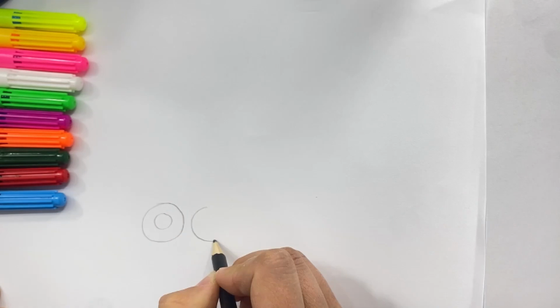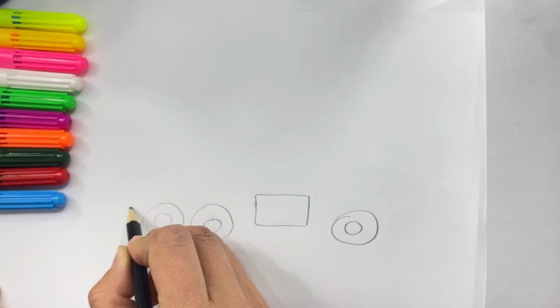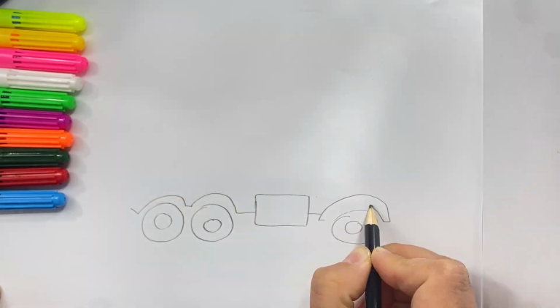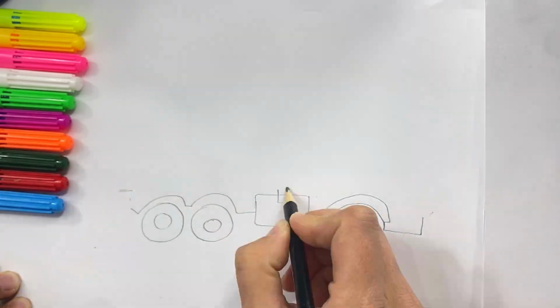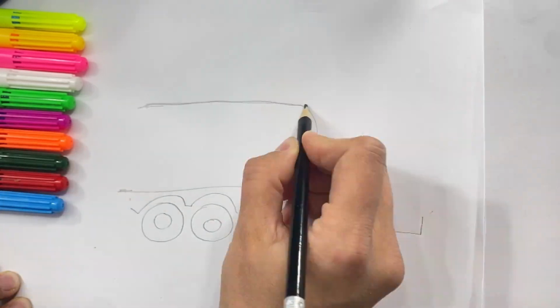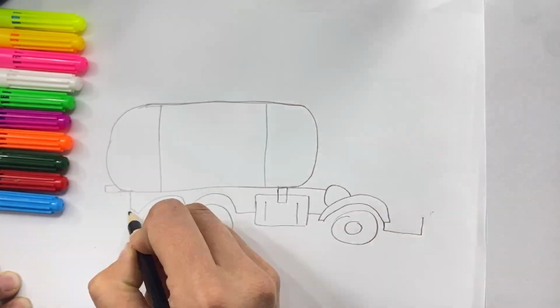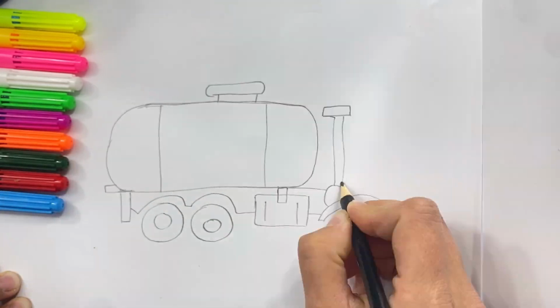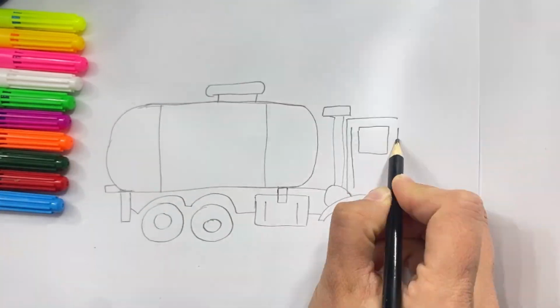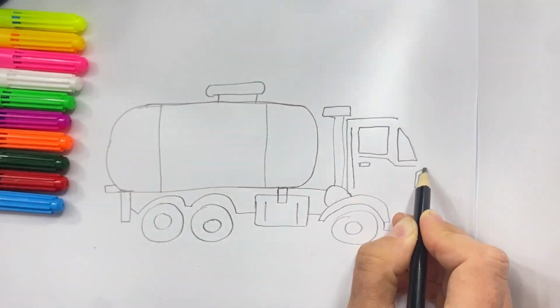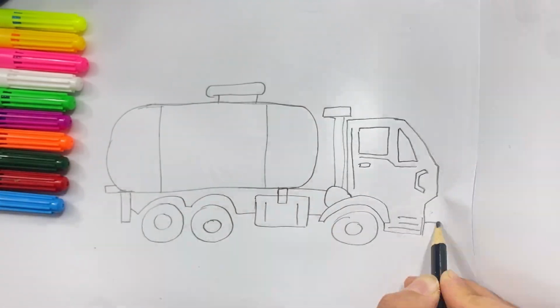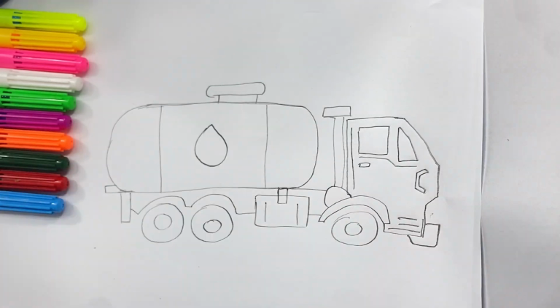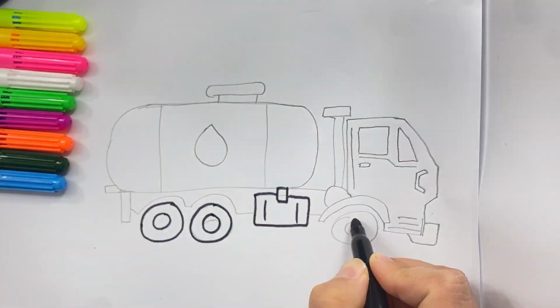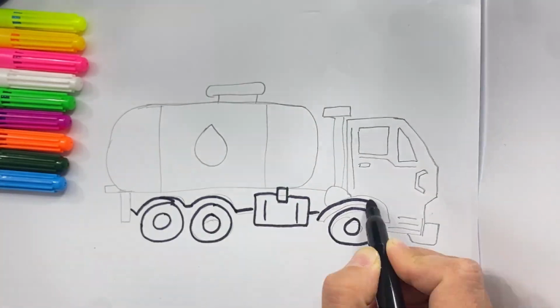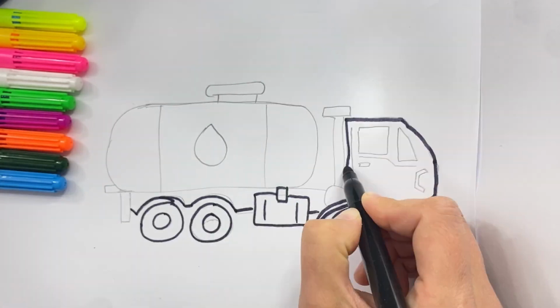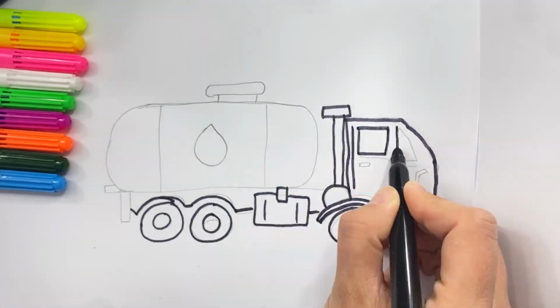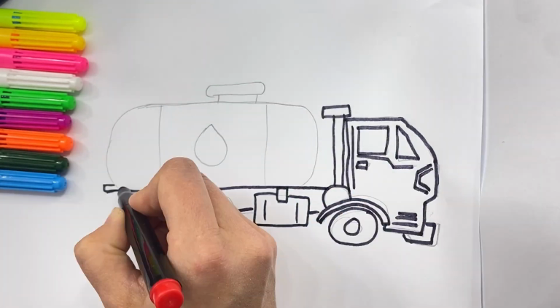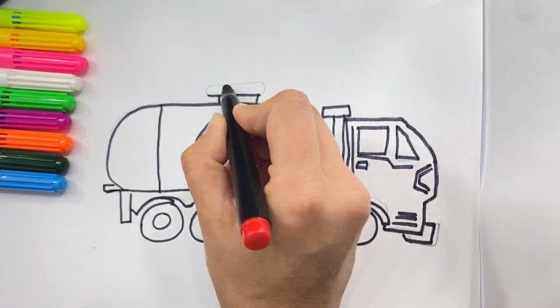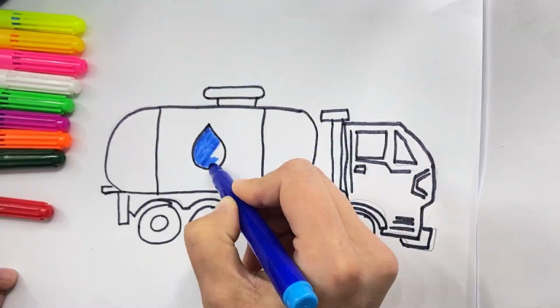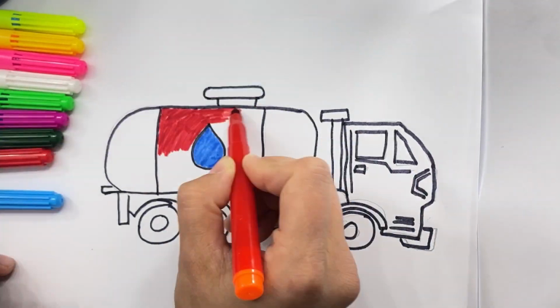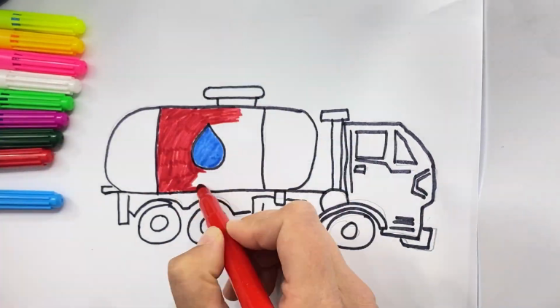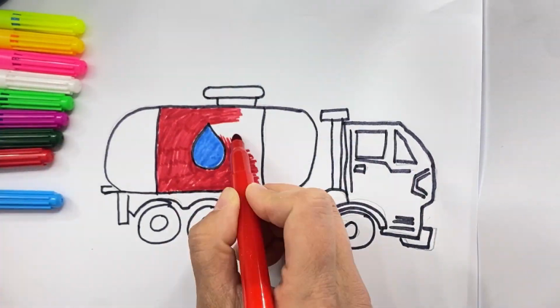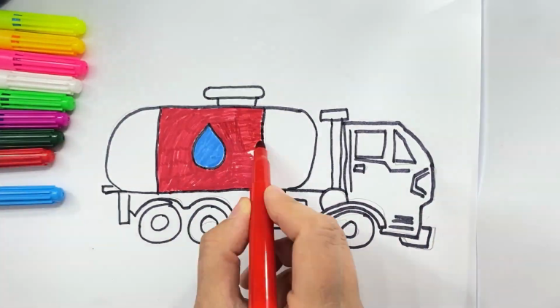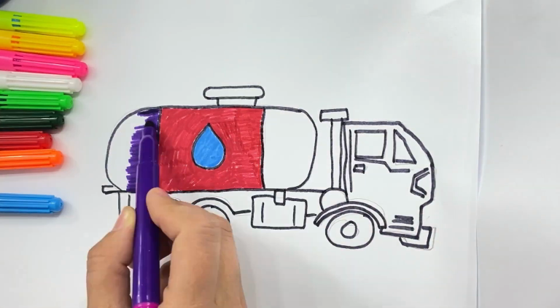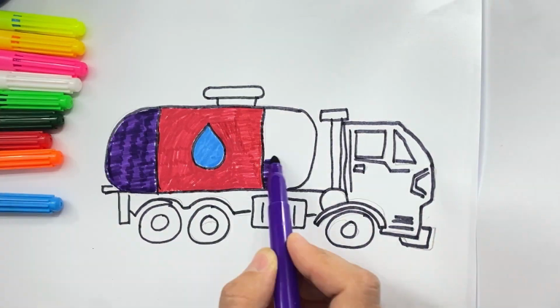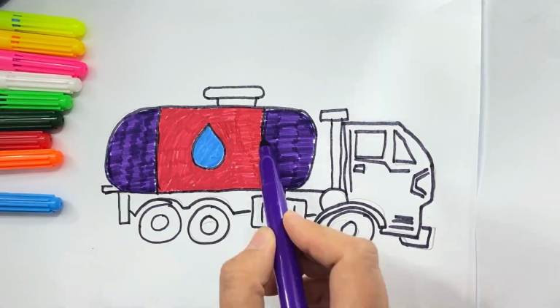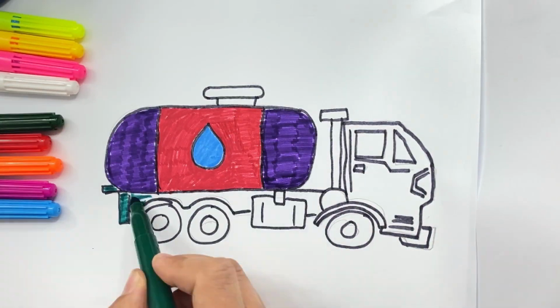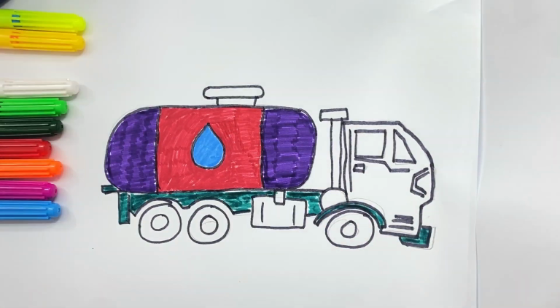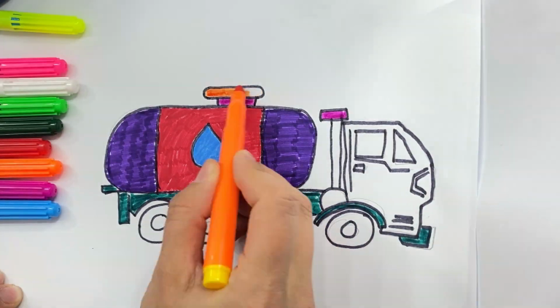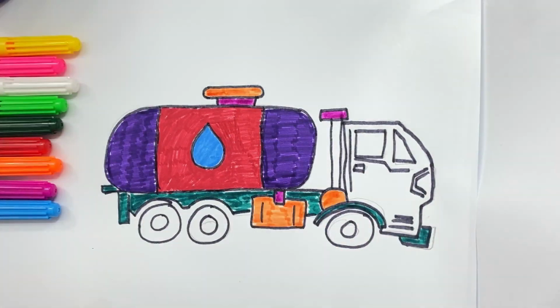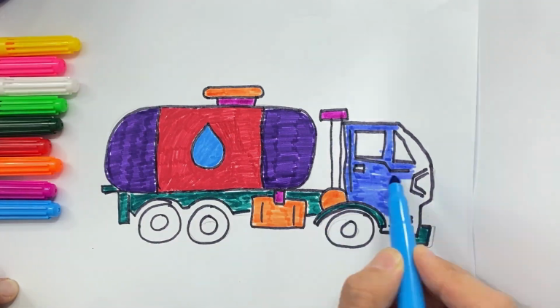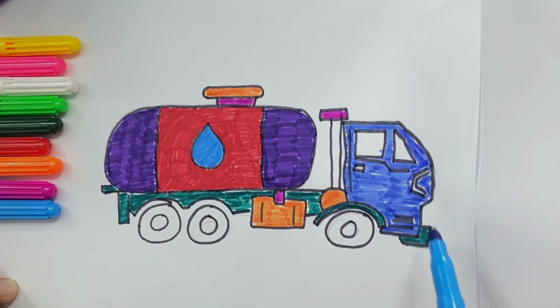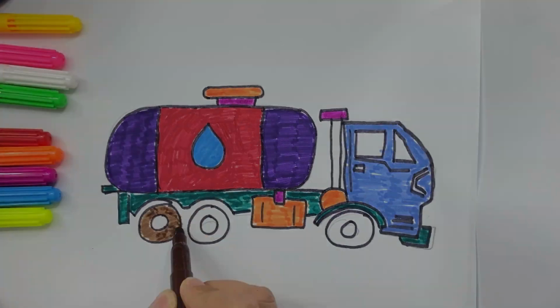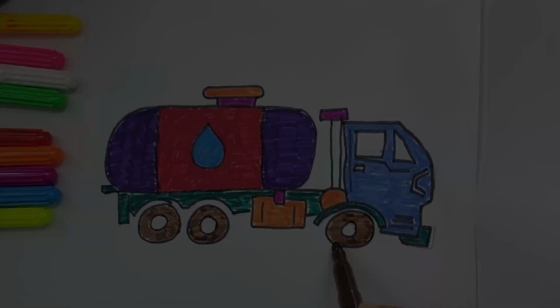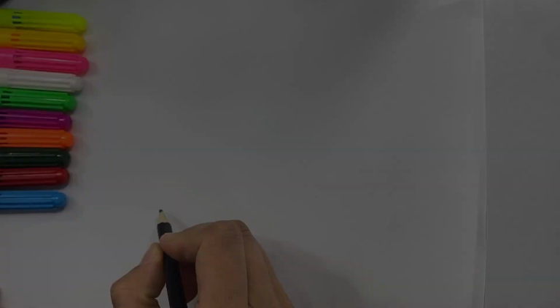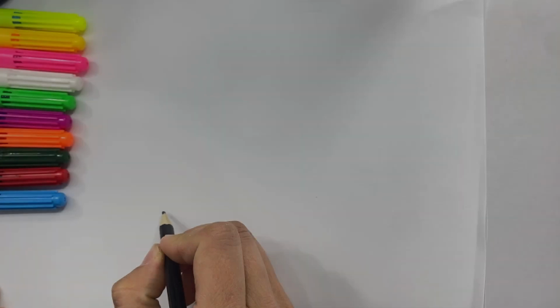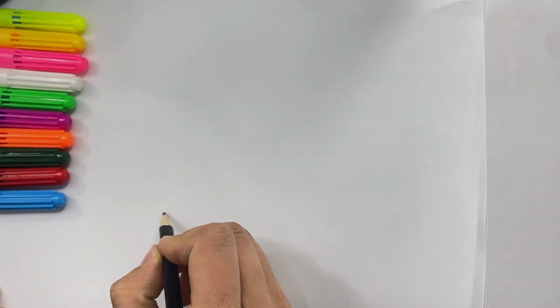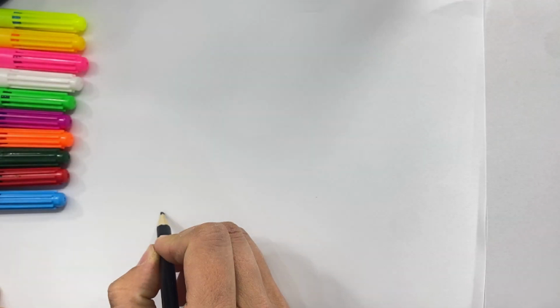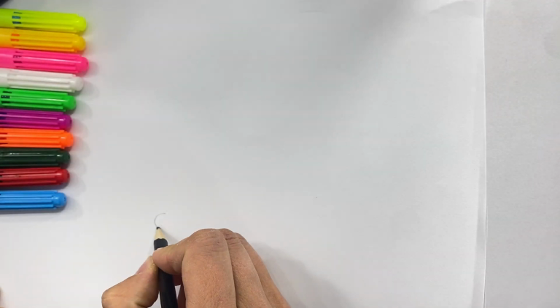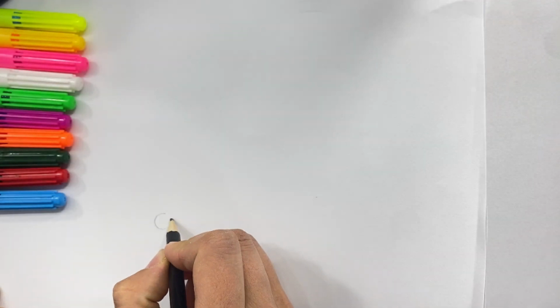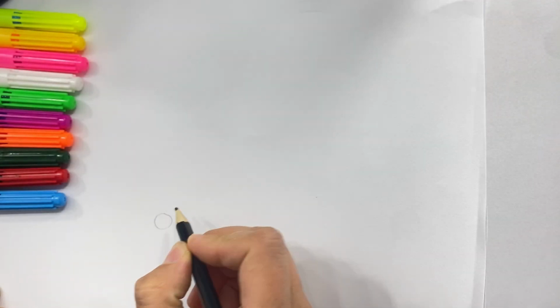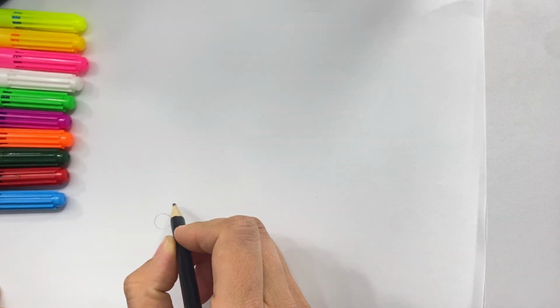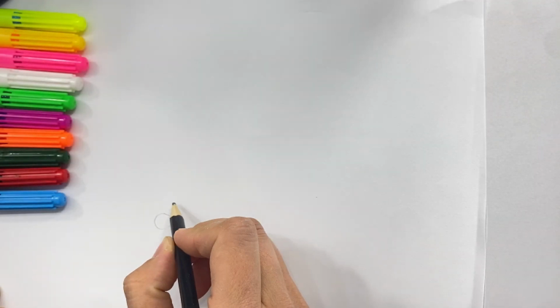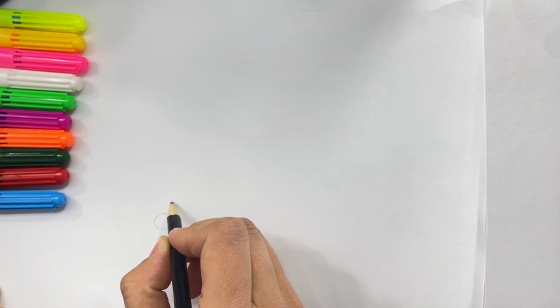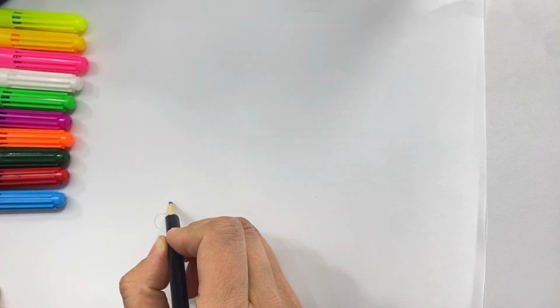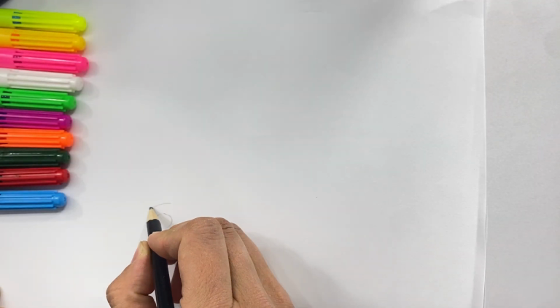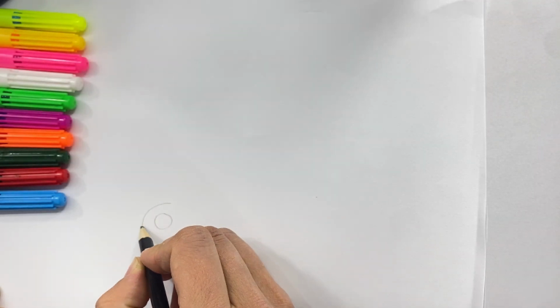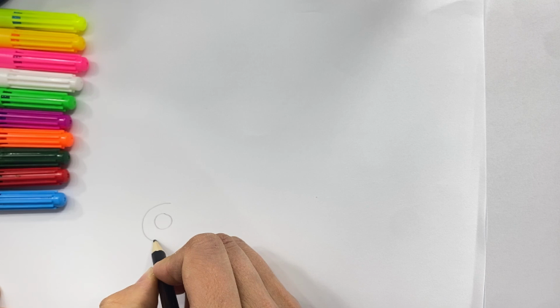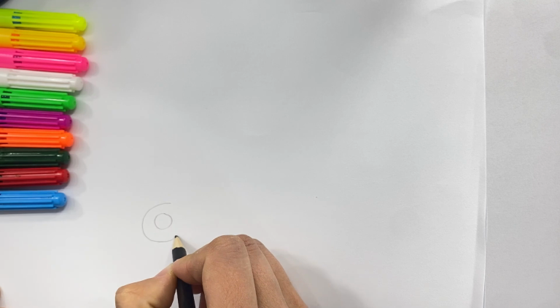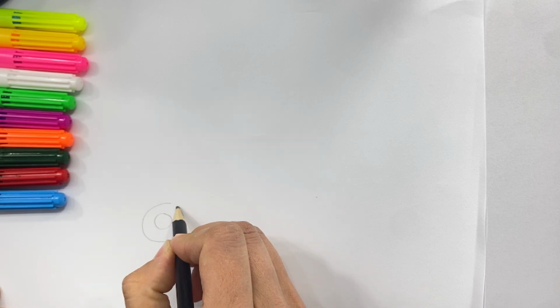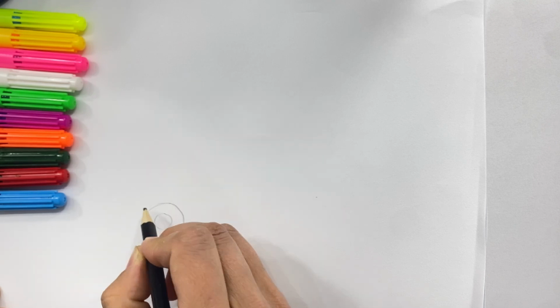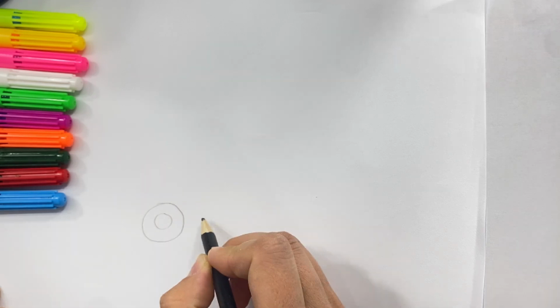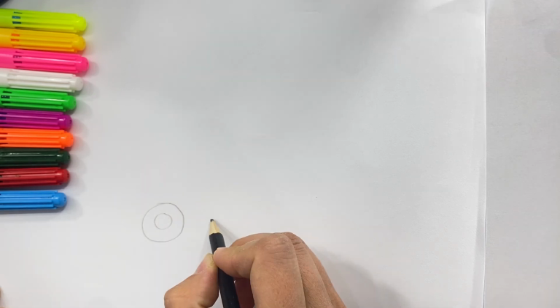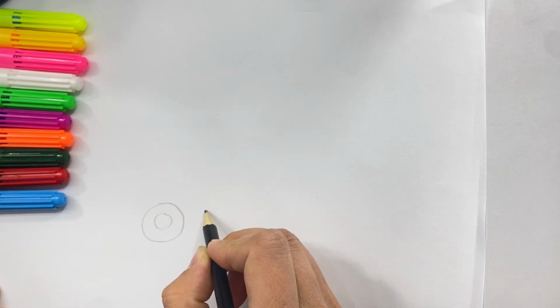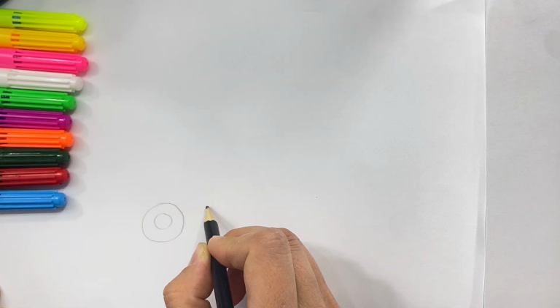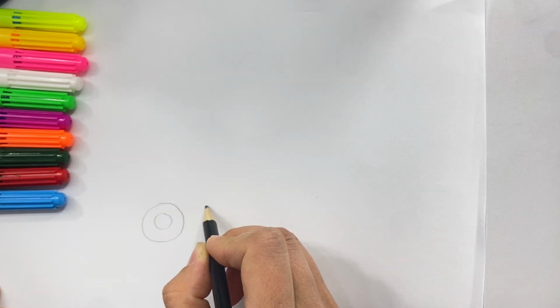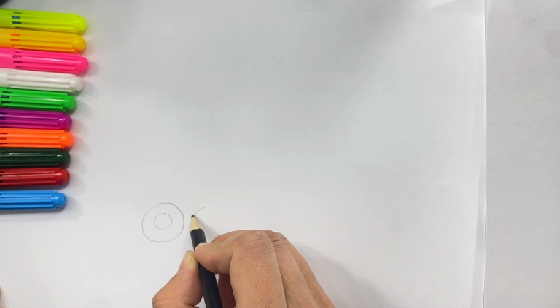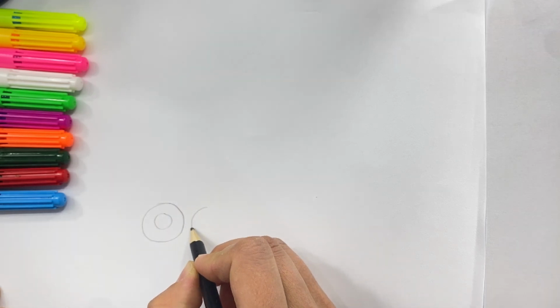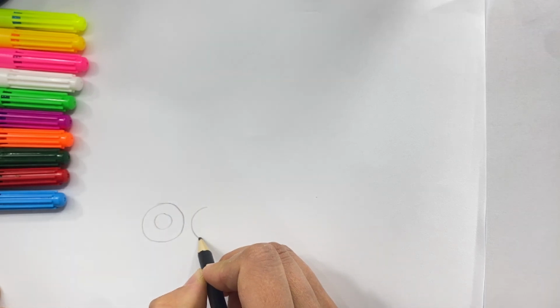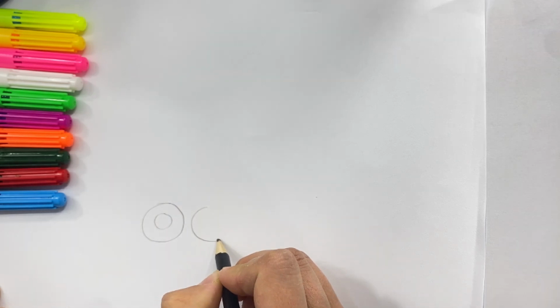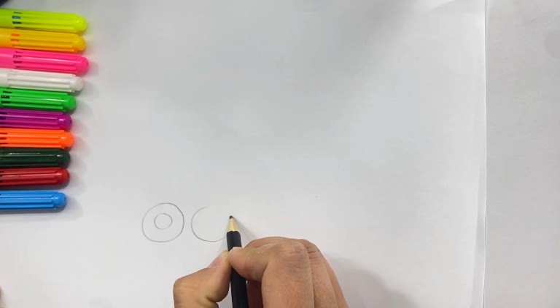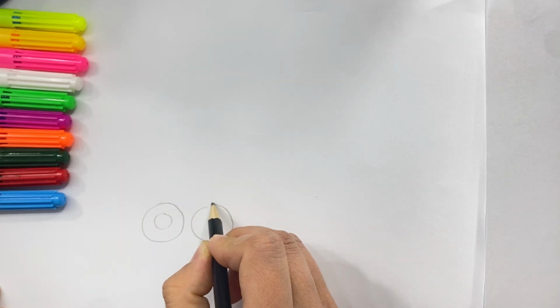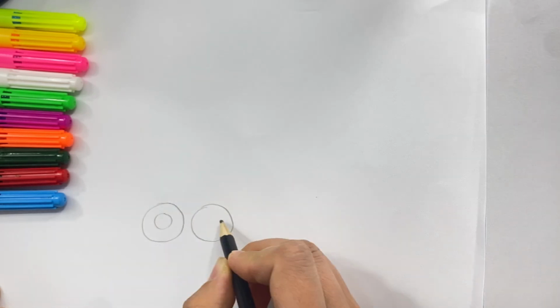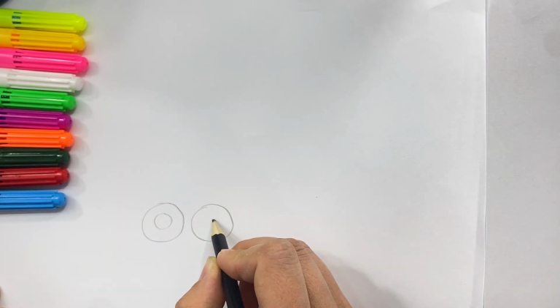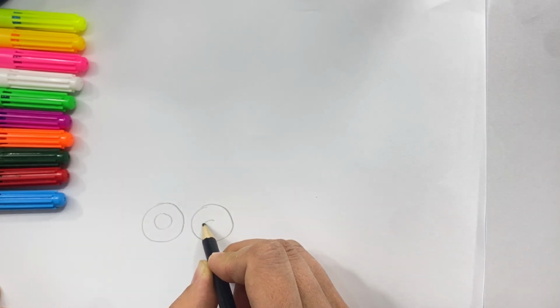Hi kids! Today I'm drawing a water tanker. First I'm drawing the wheels.